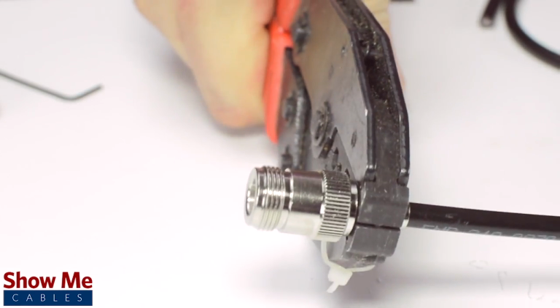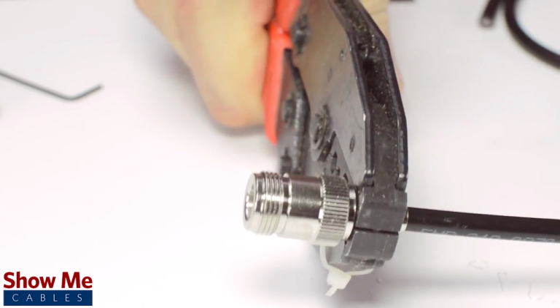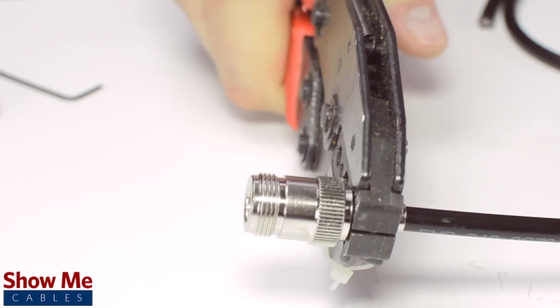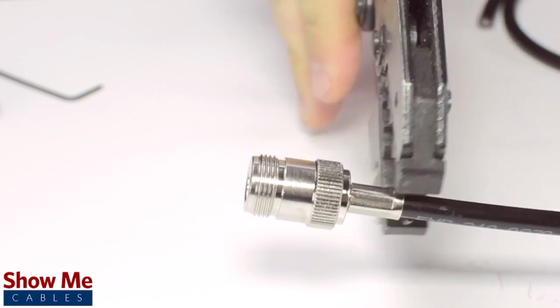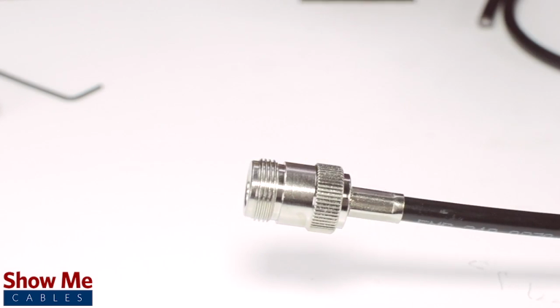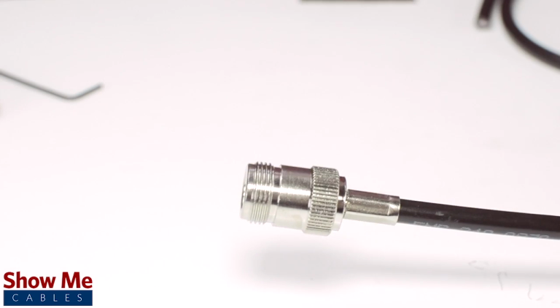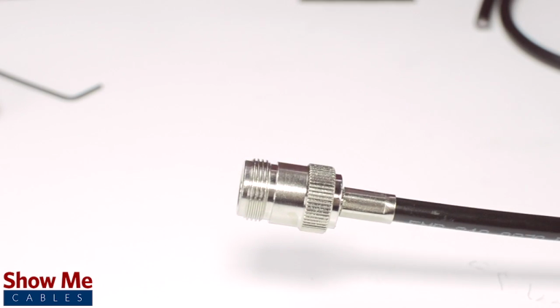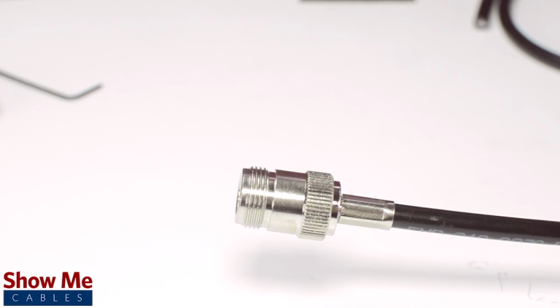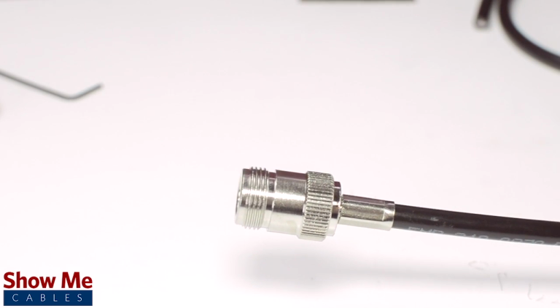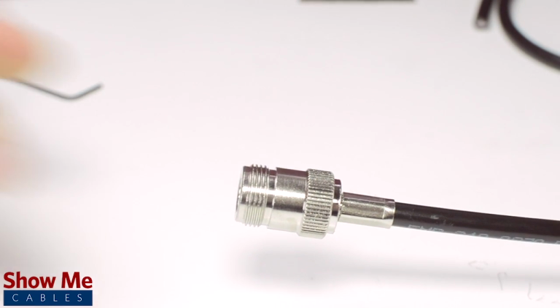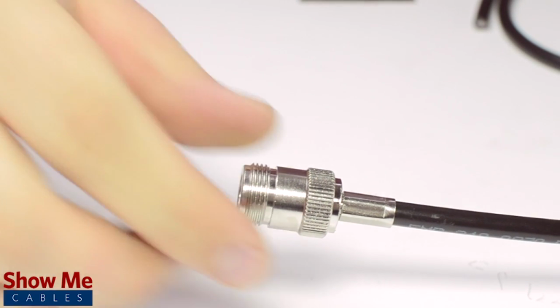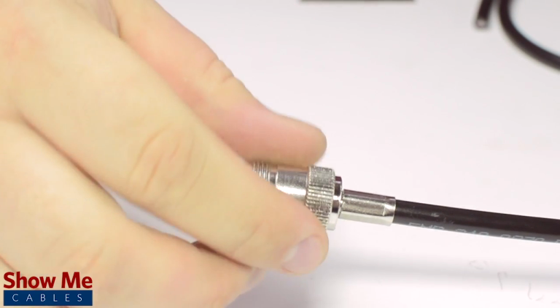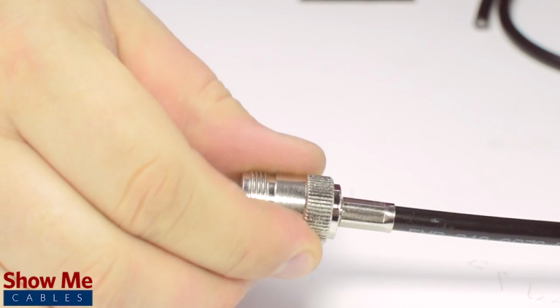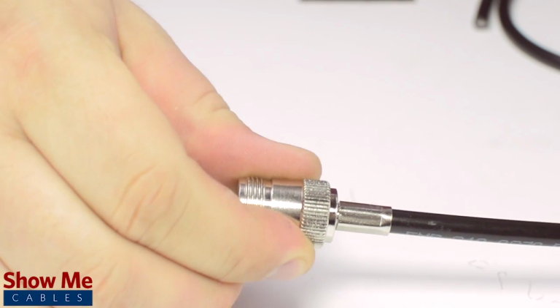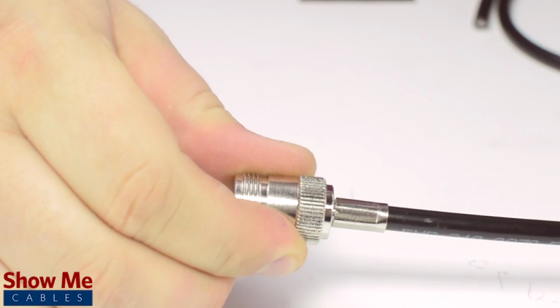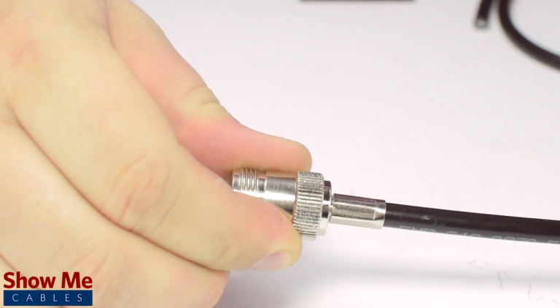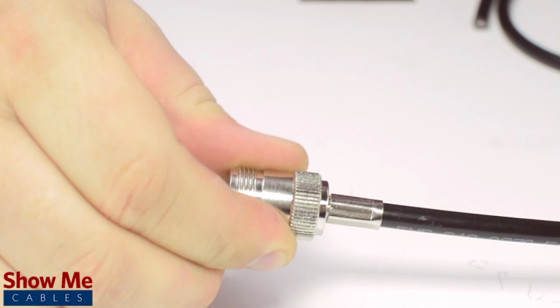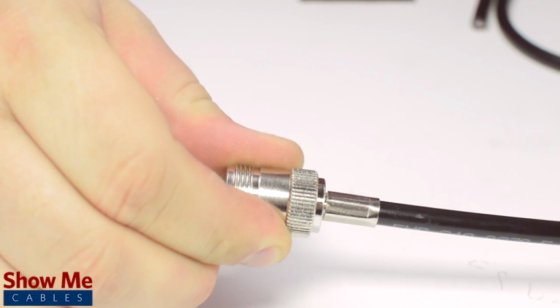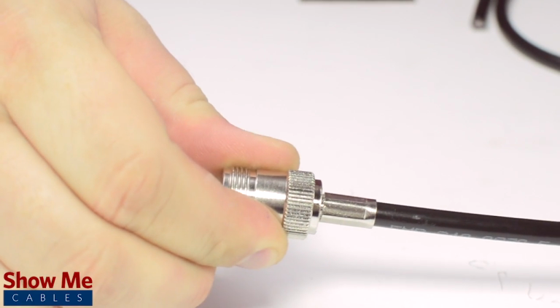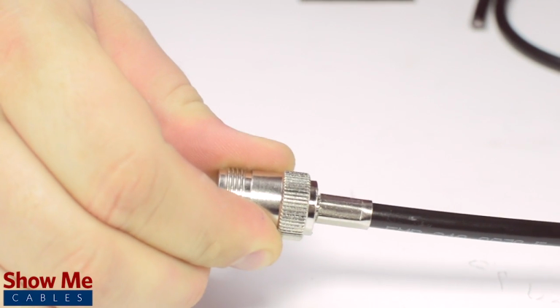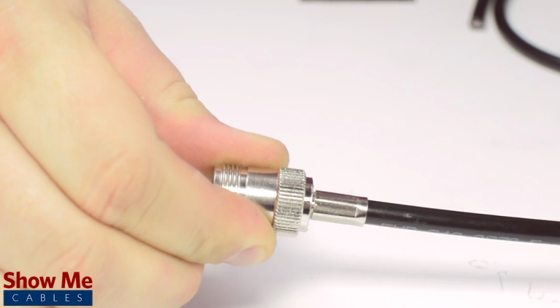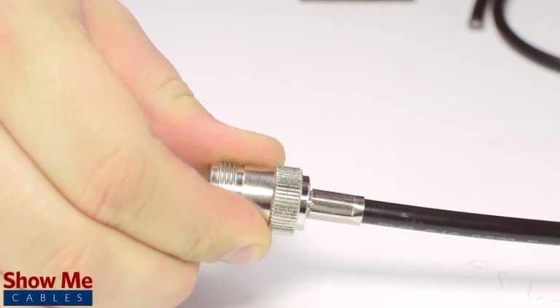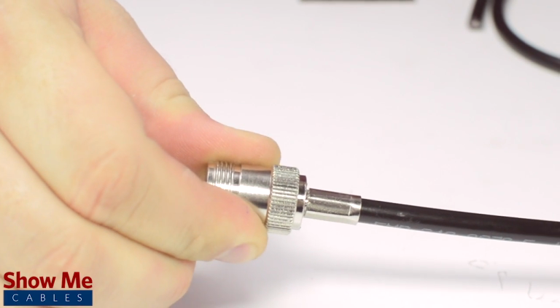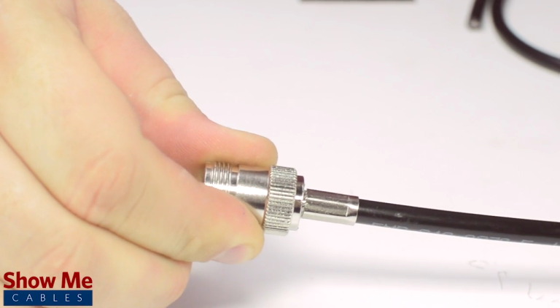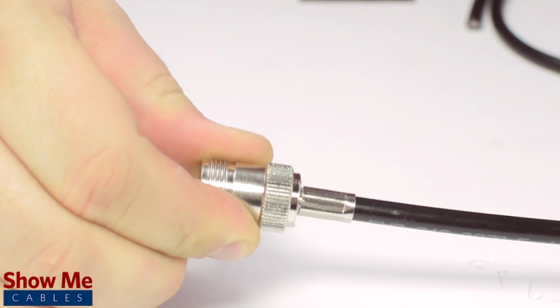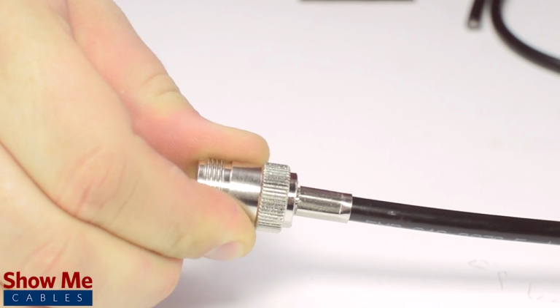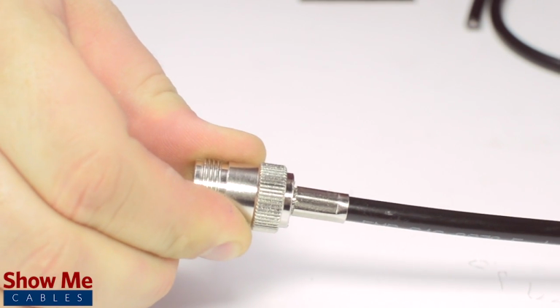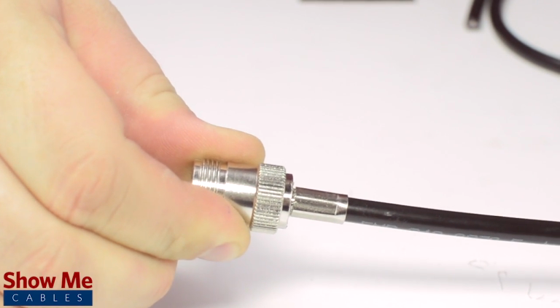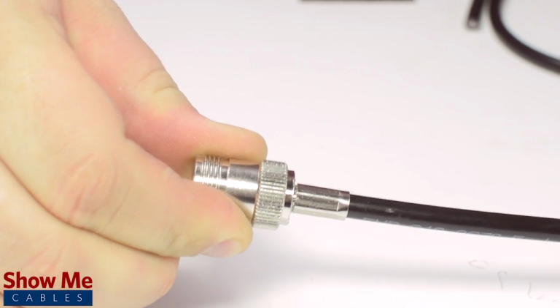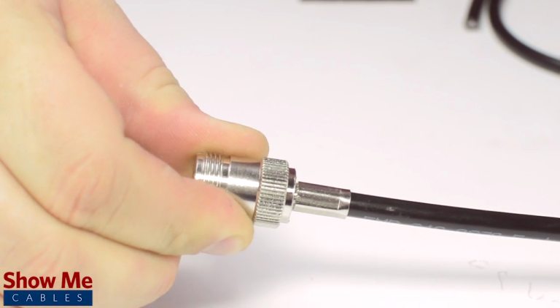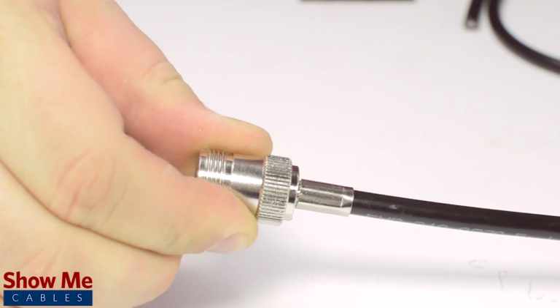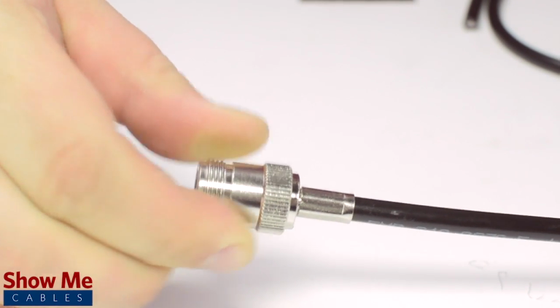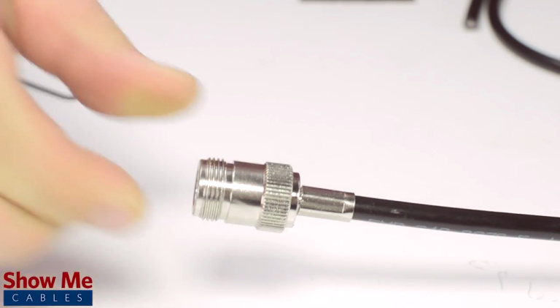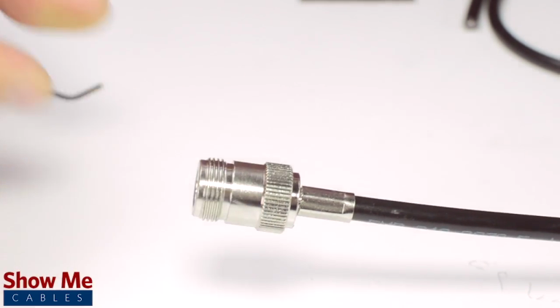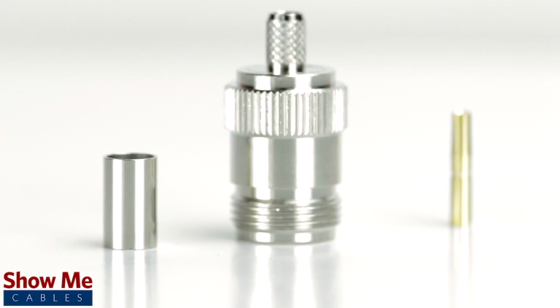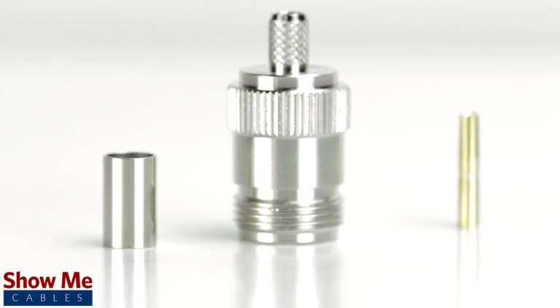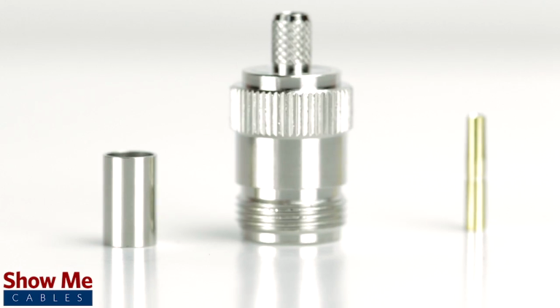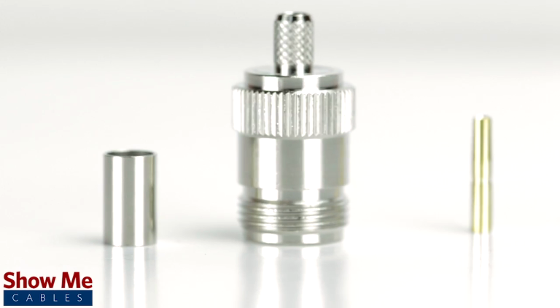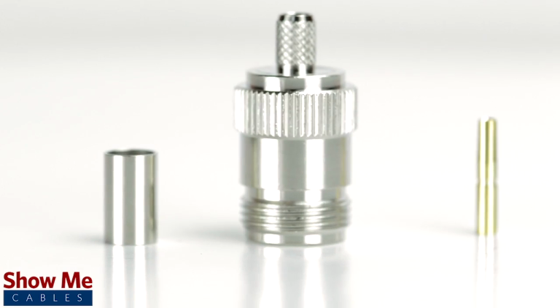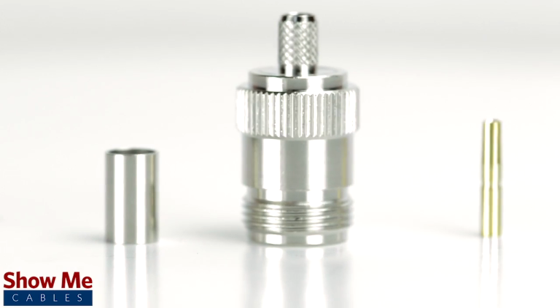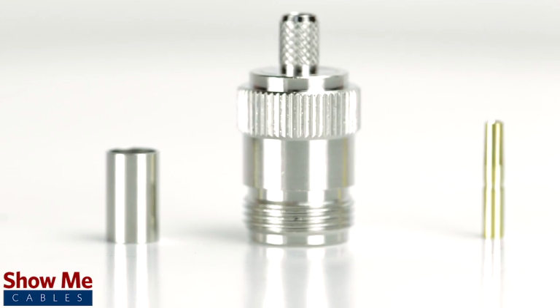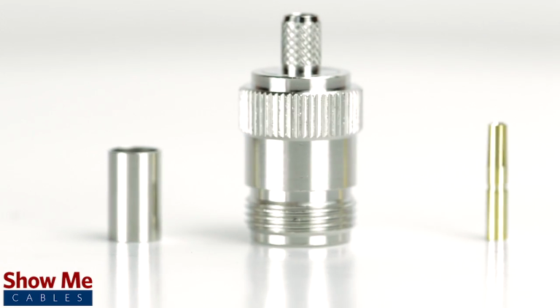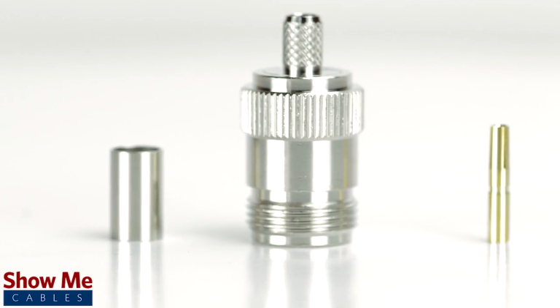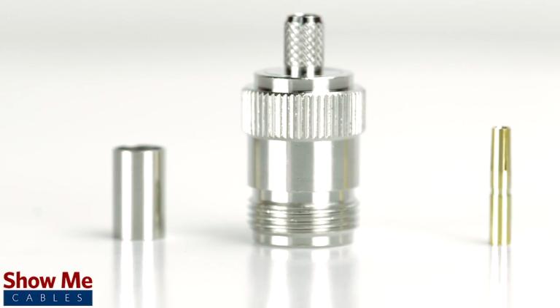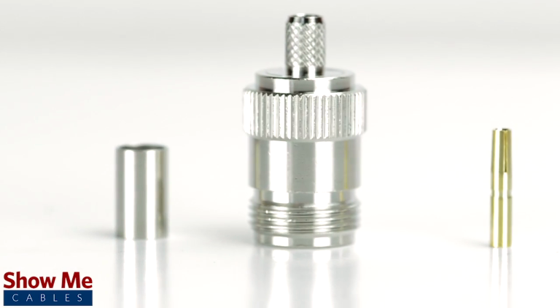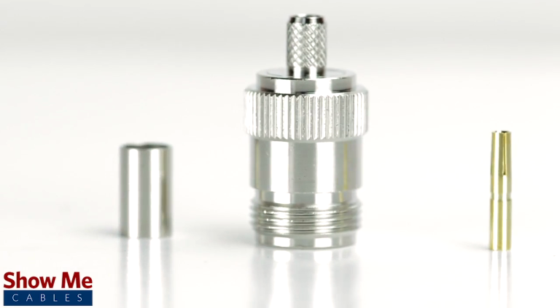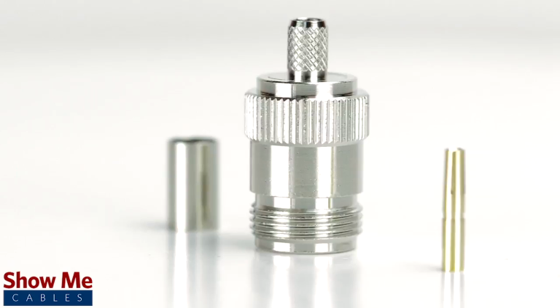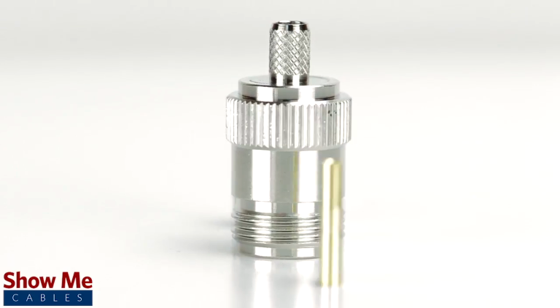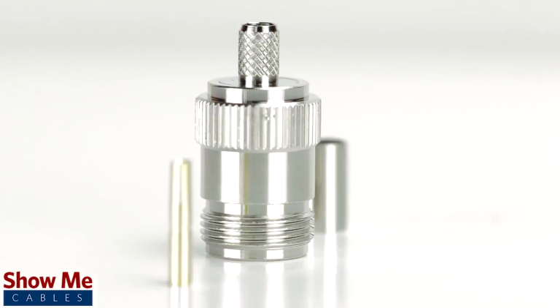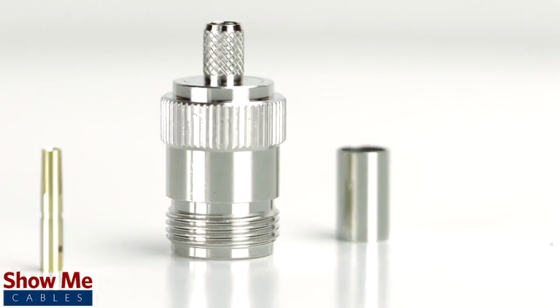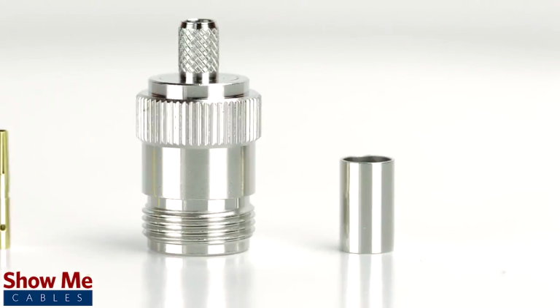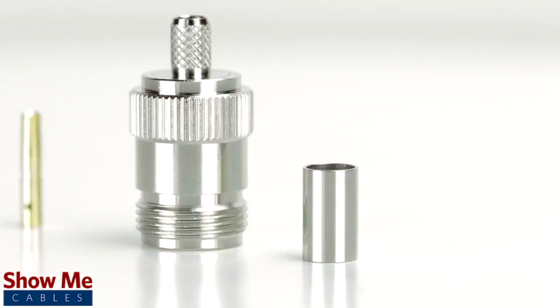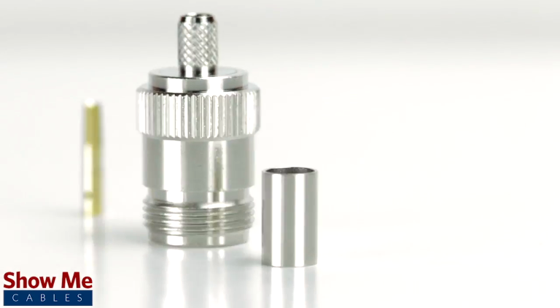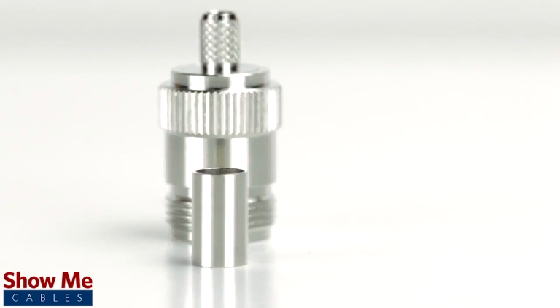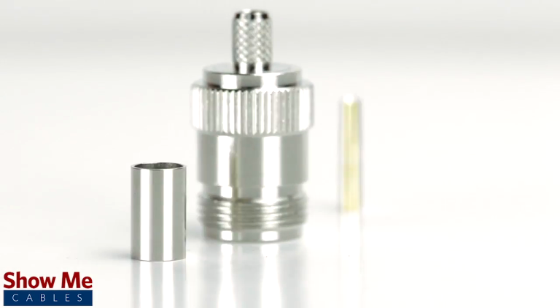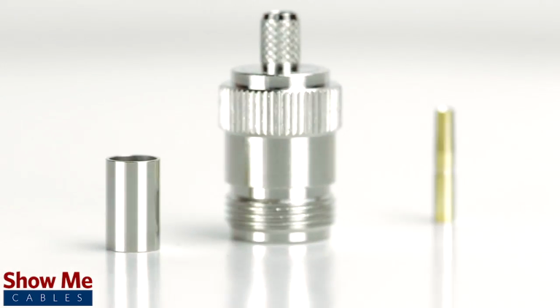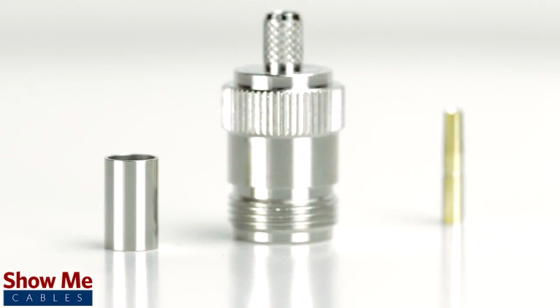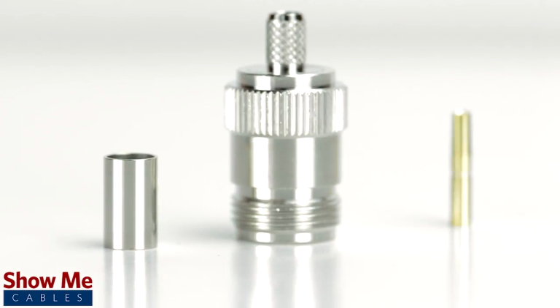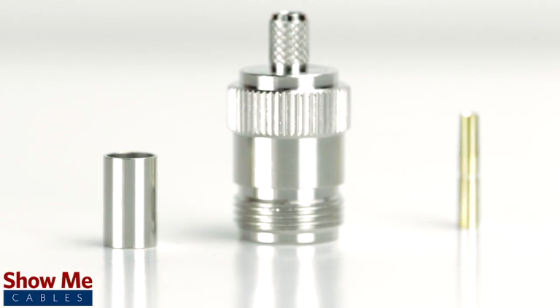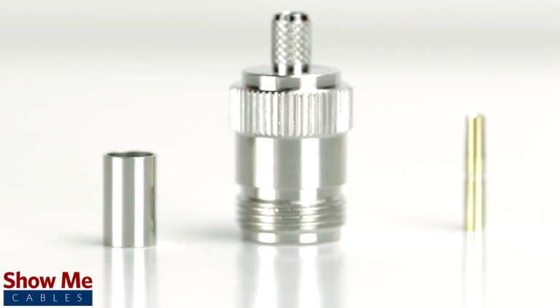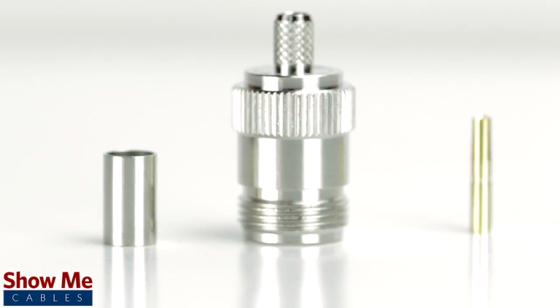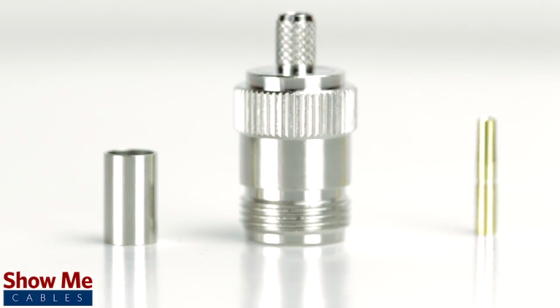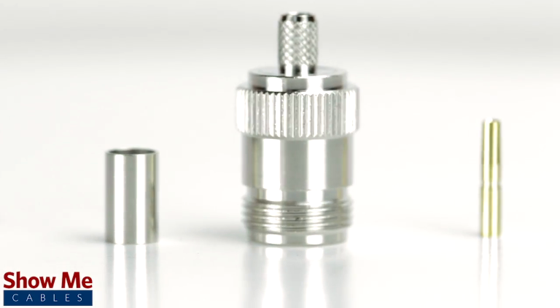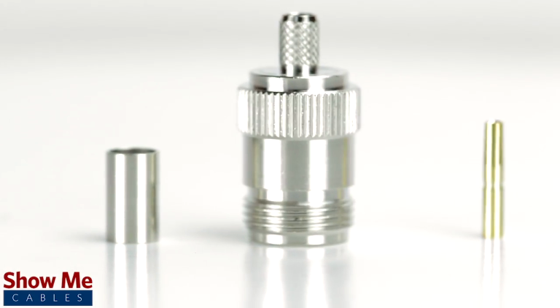Congratulations! You have successfully installed the N female crimp connector. For all of your cable and connector needs, choose Show Me Cables.